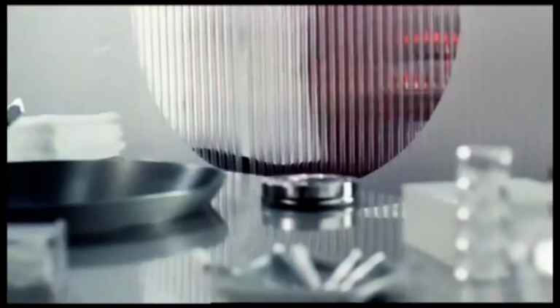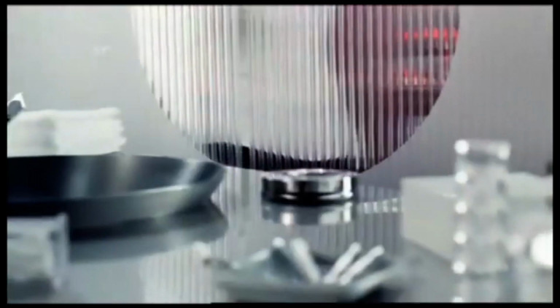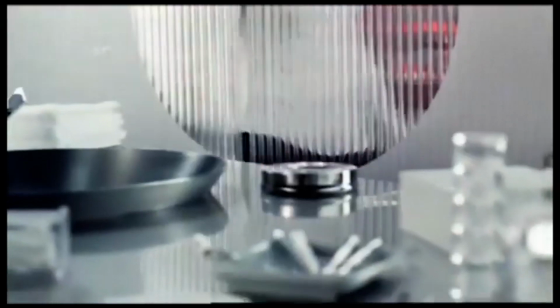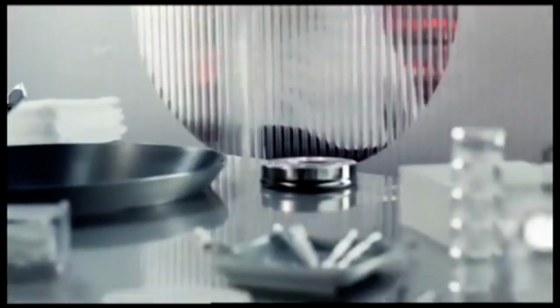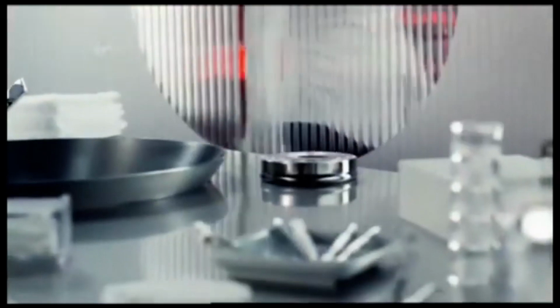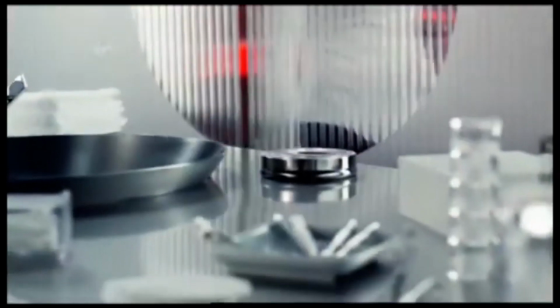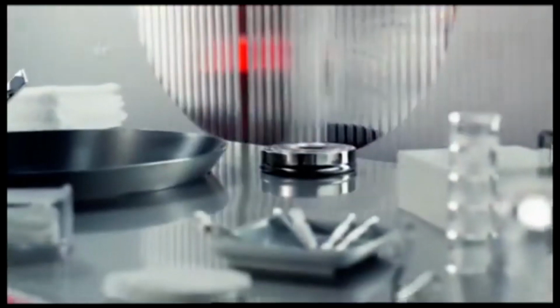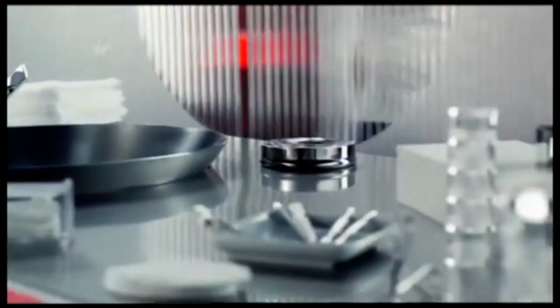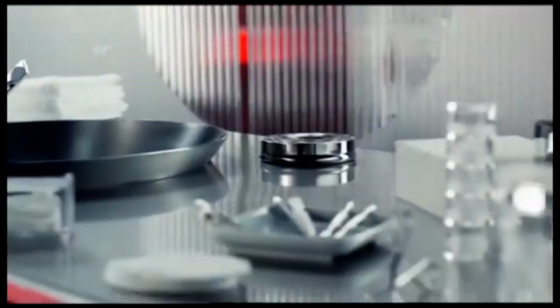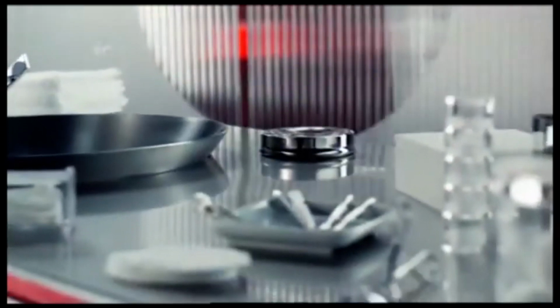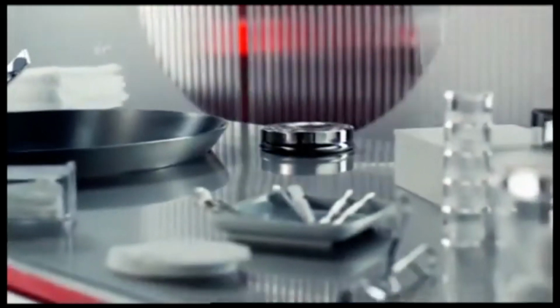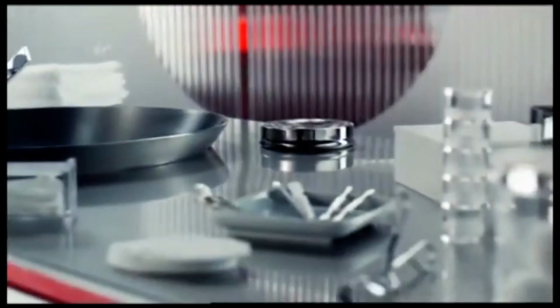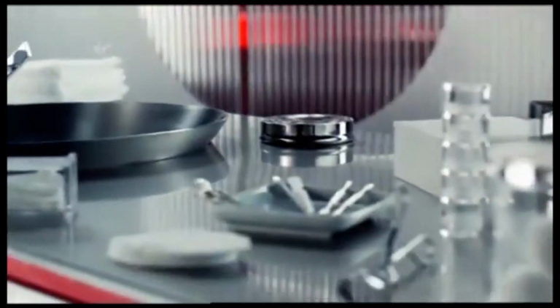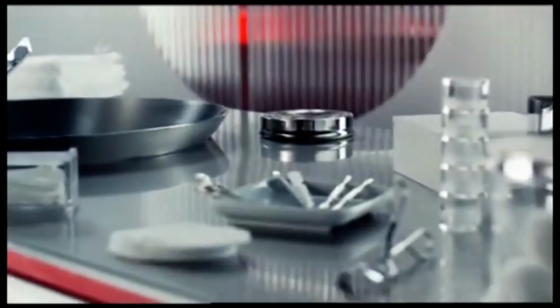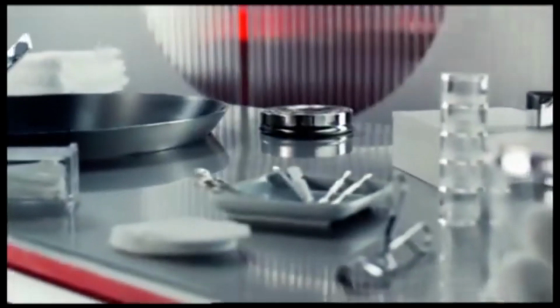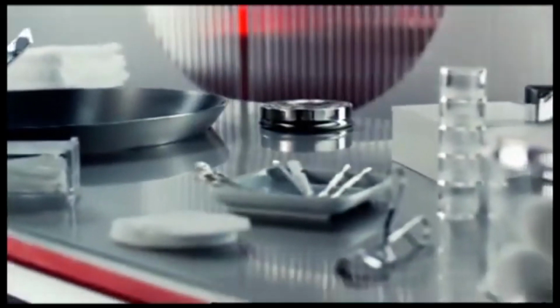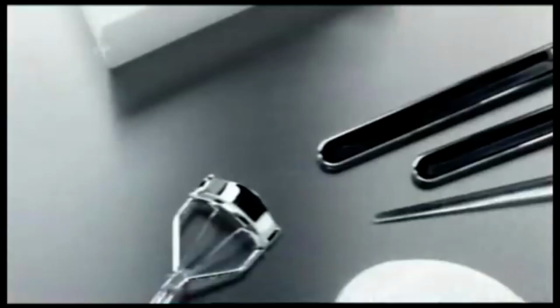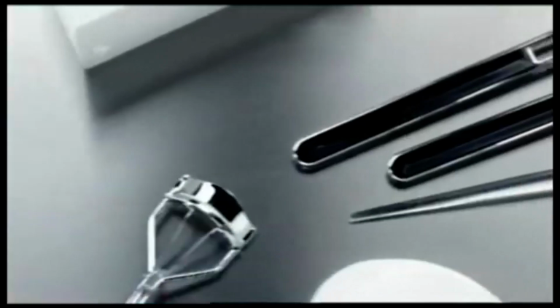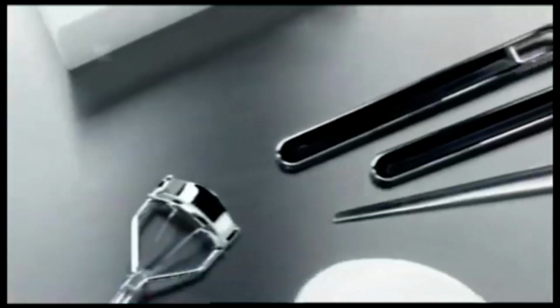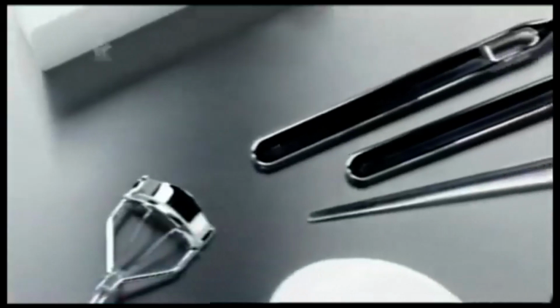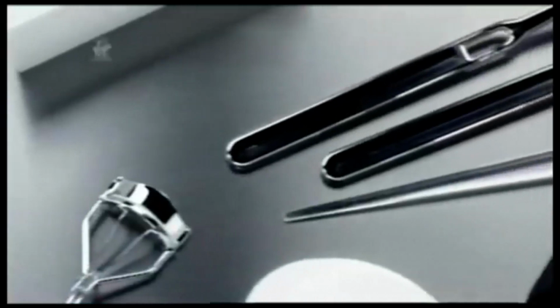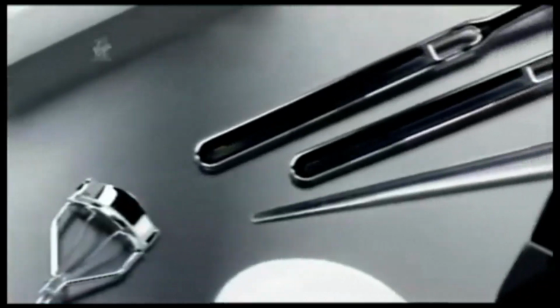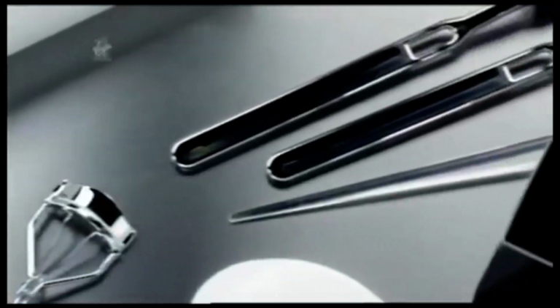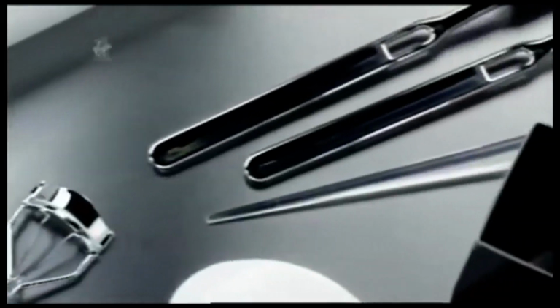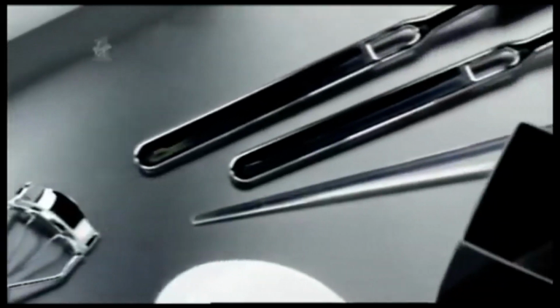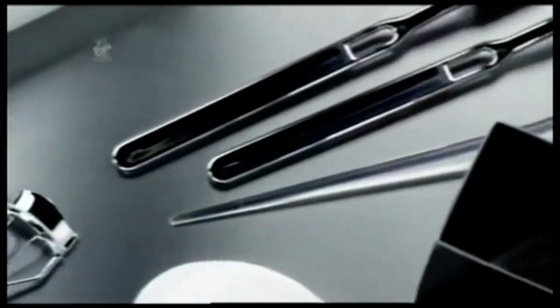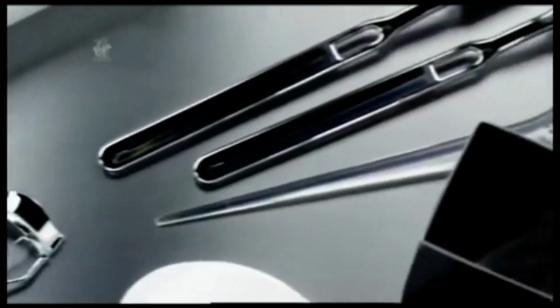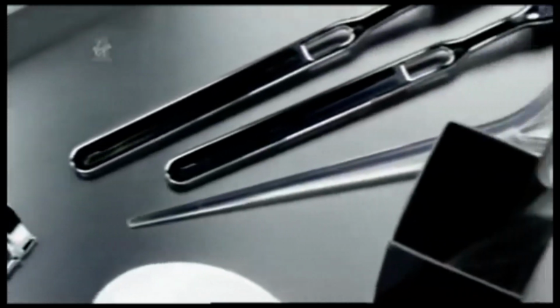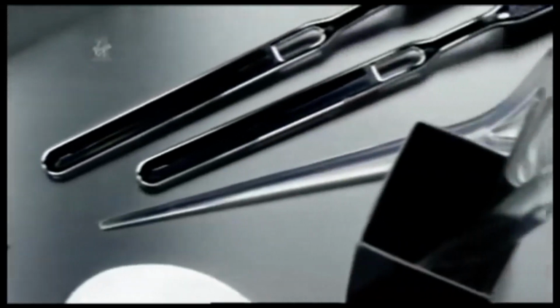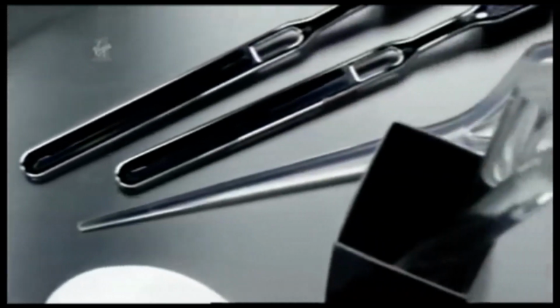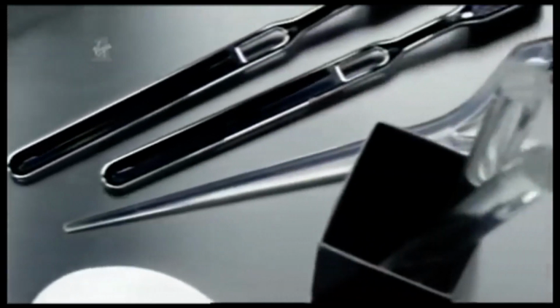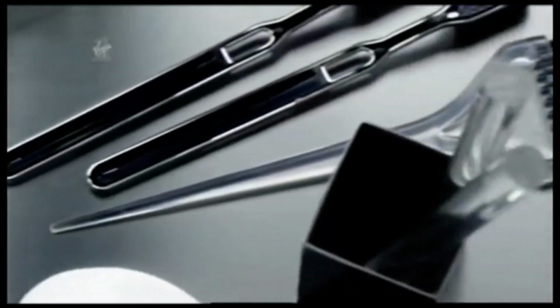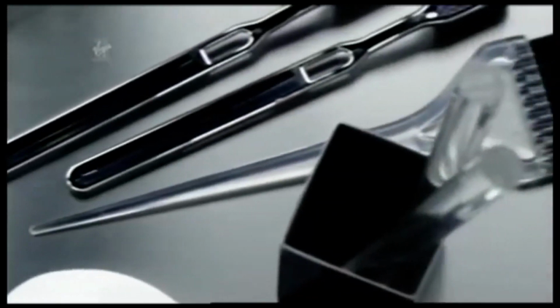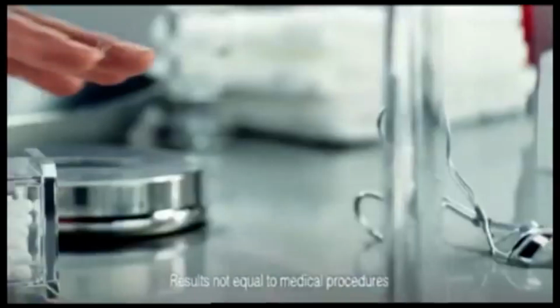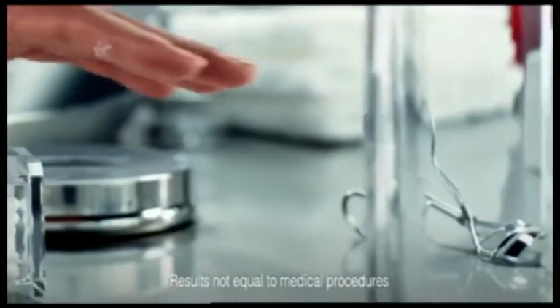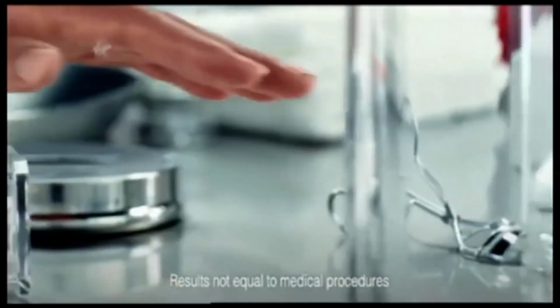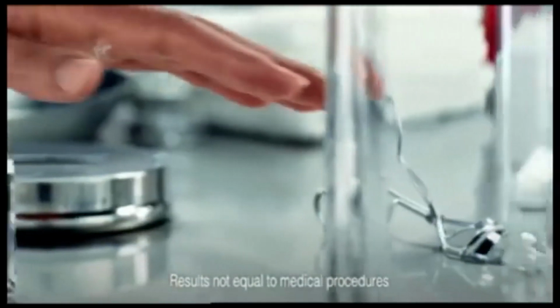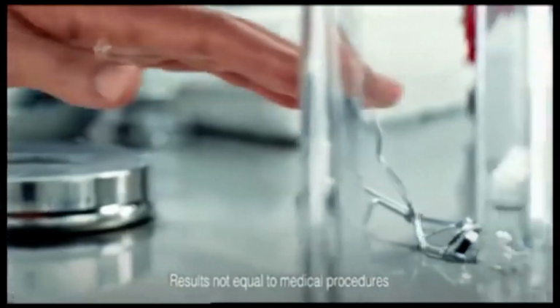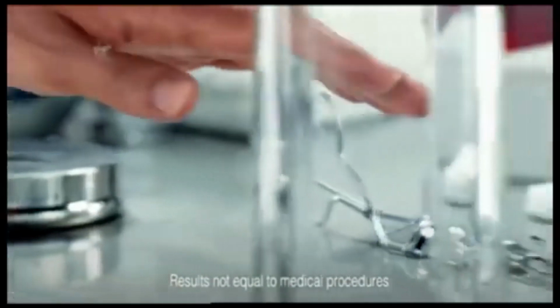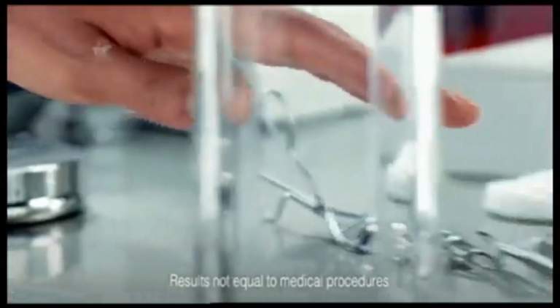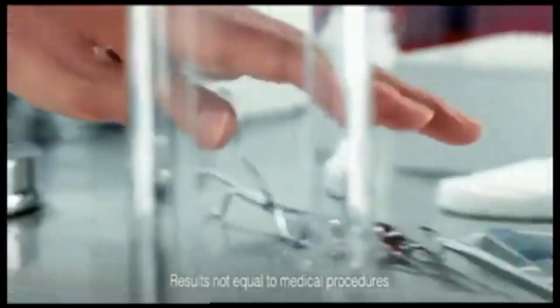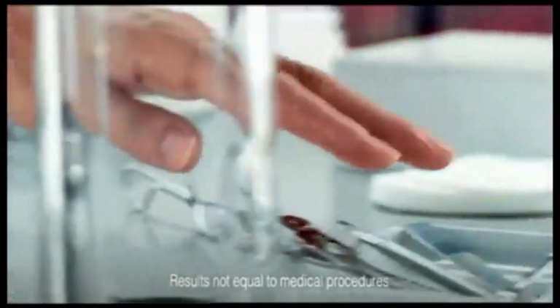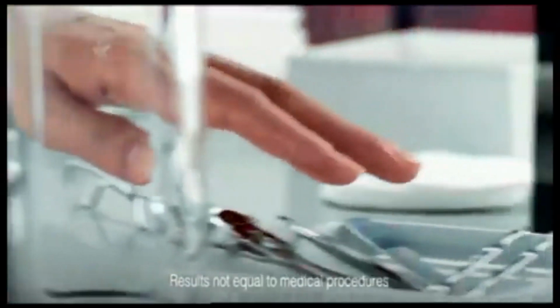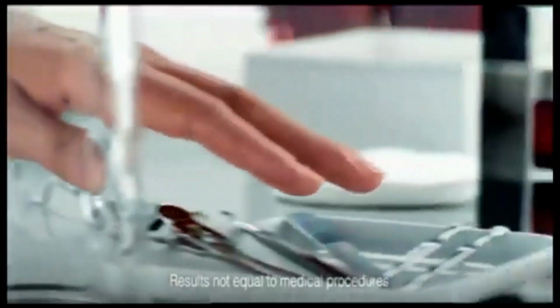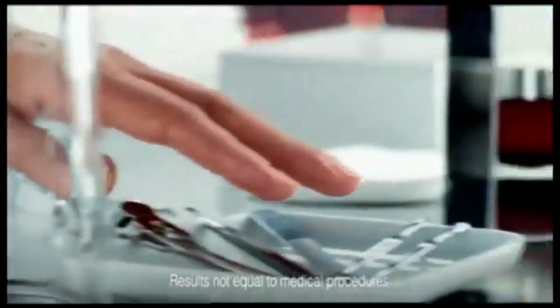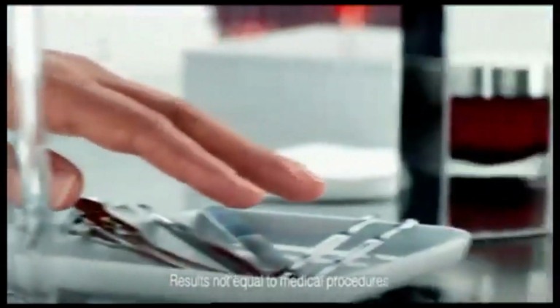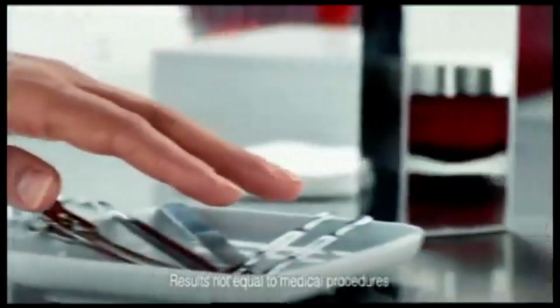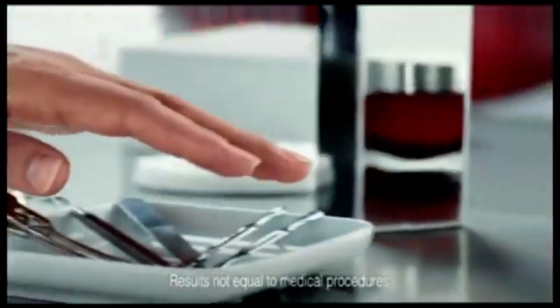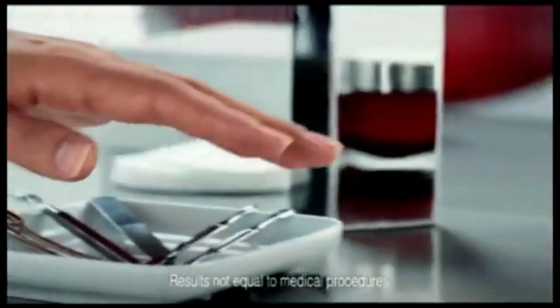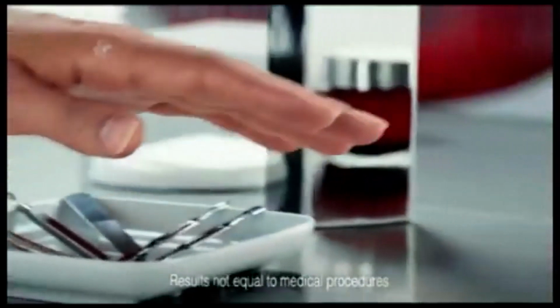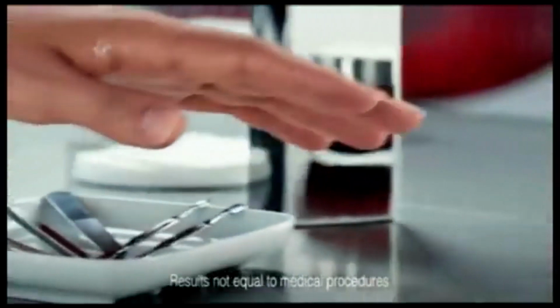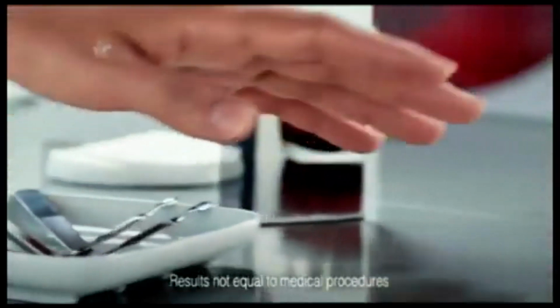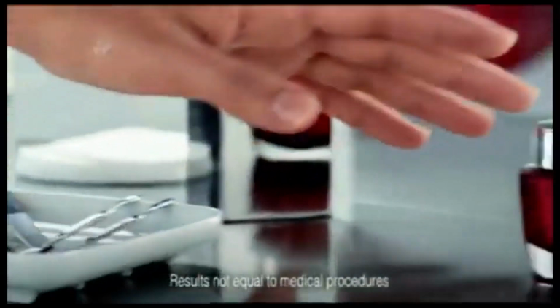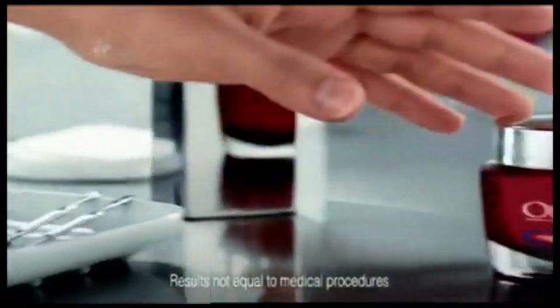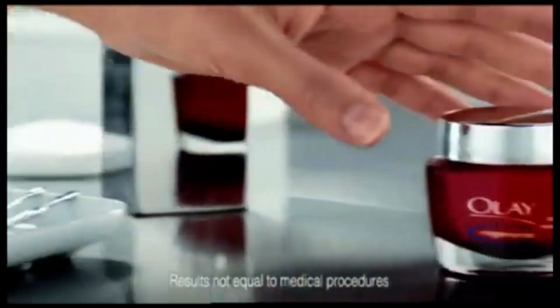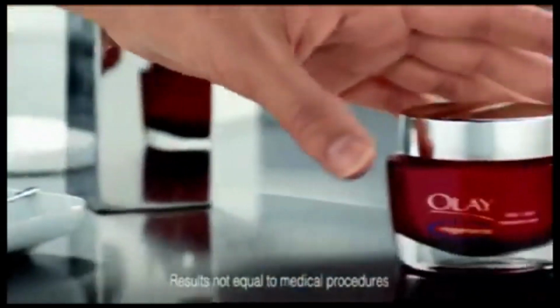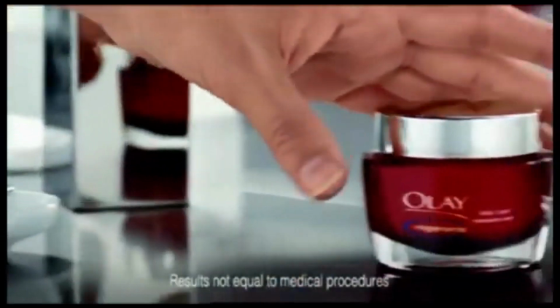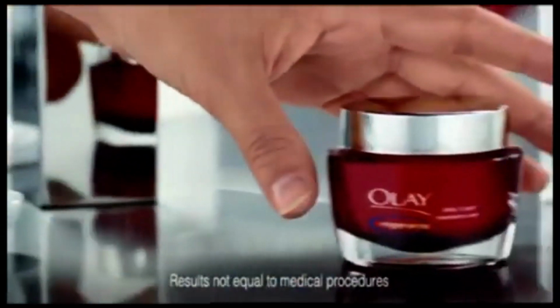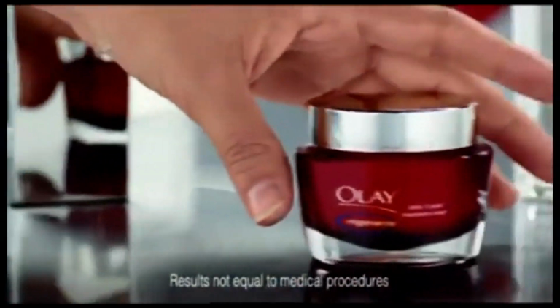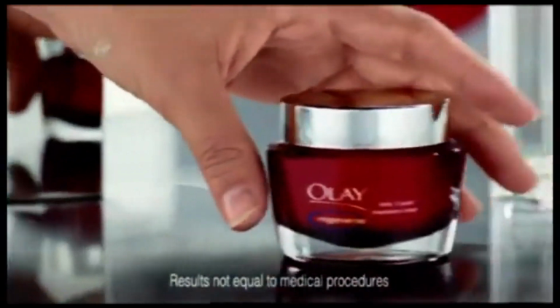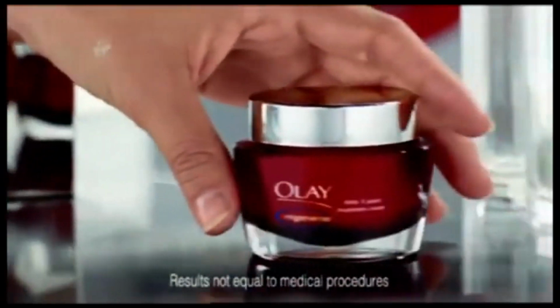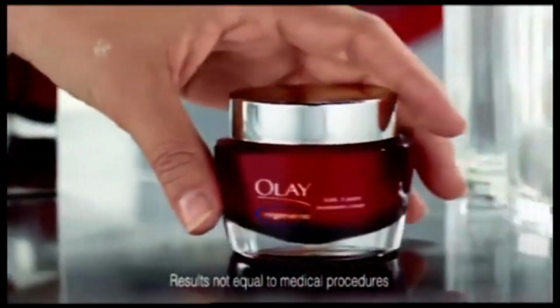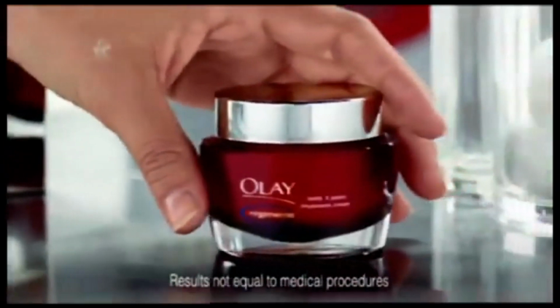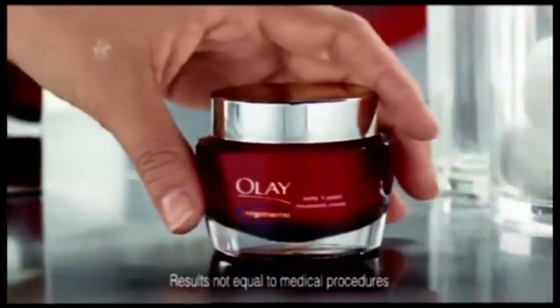When it comes to fighting the signs of aging, you can put yourself in the hands of a professional. You could also take matters into your own hands.